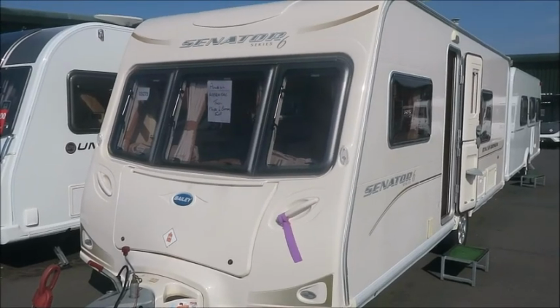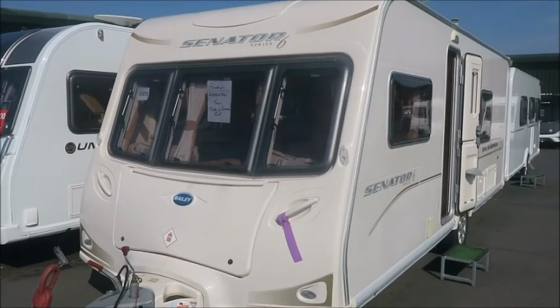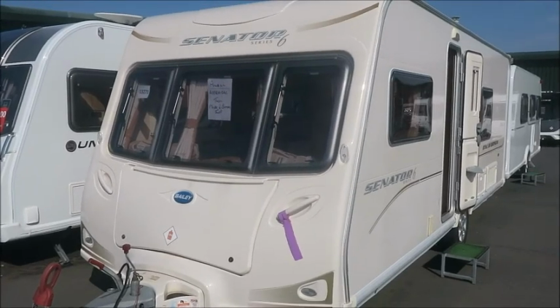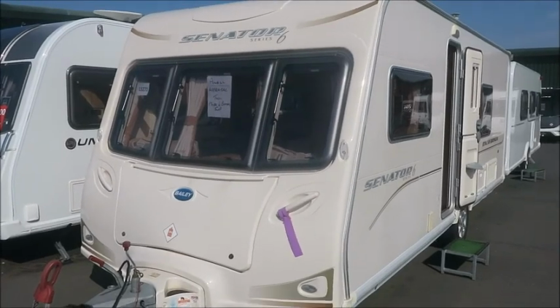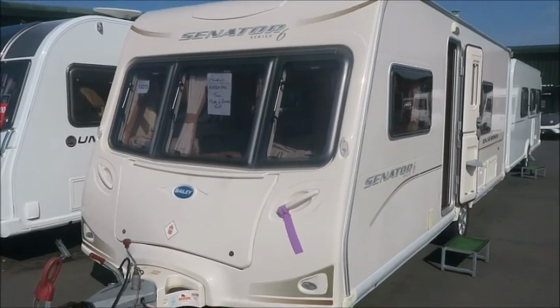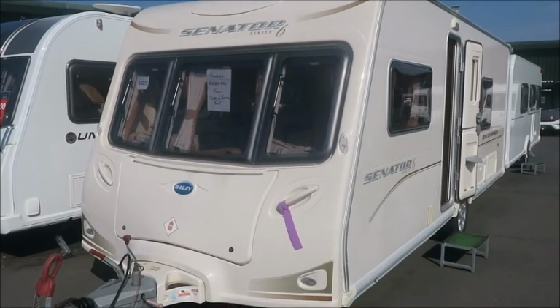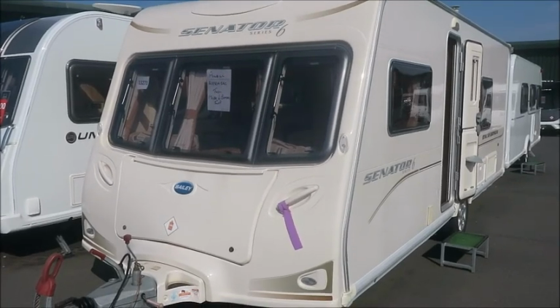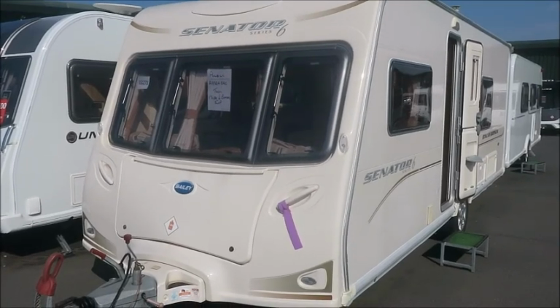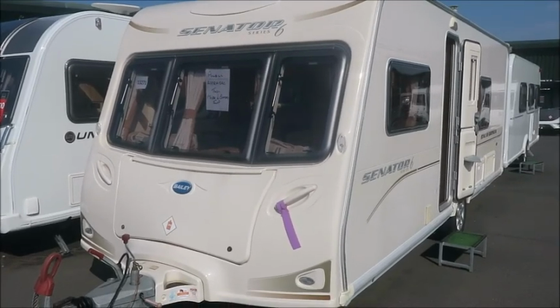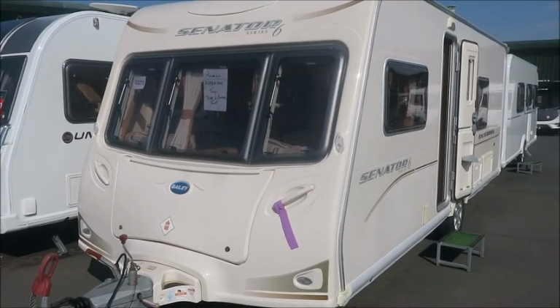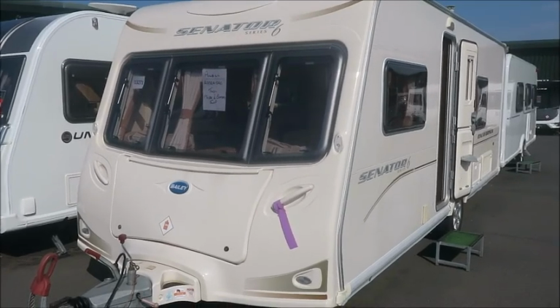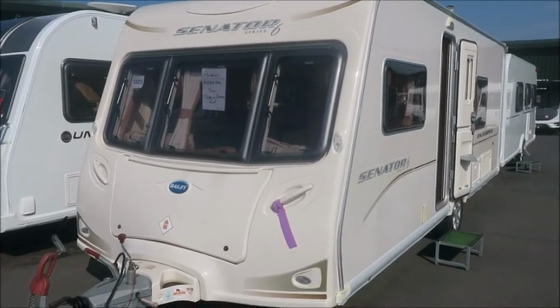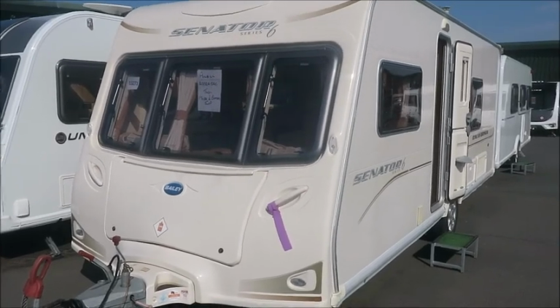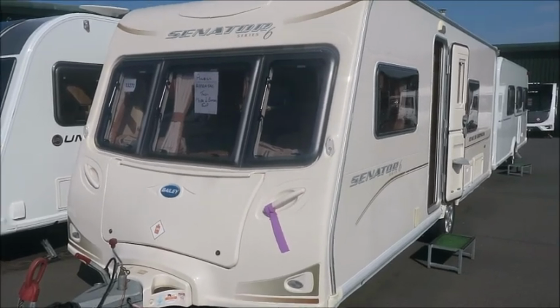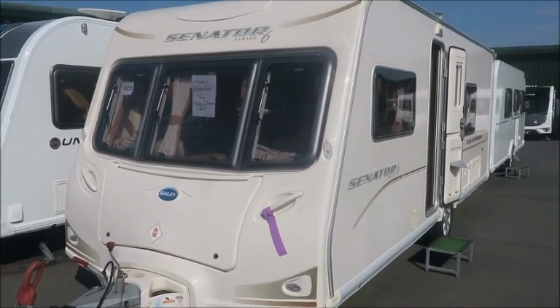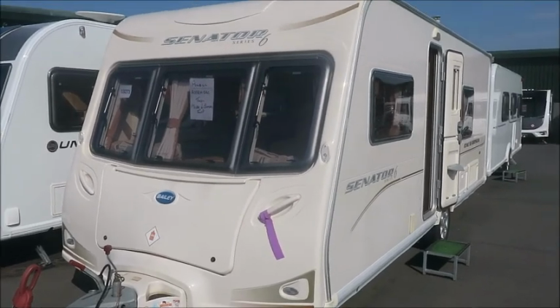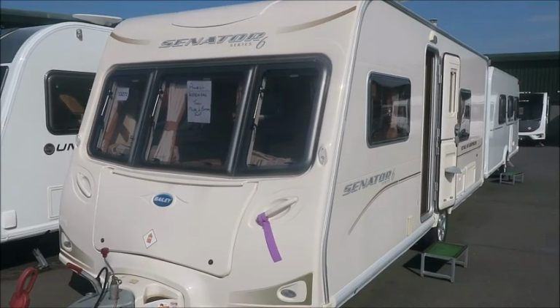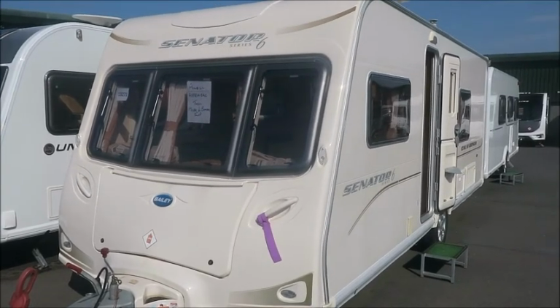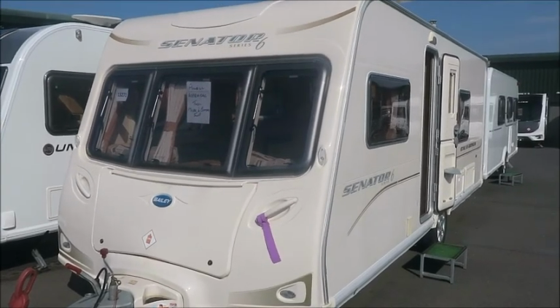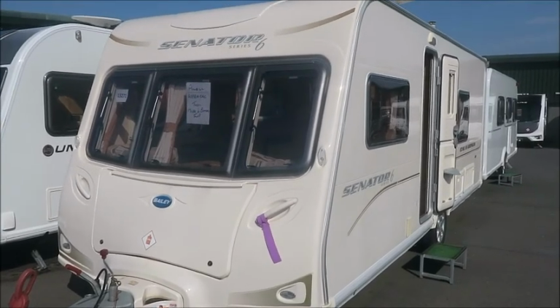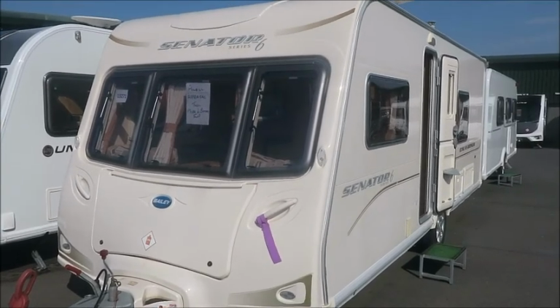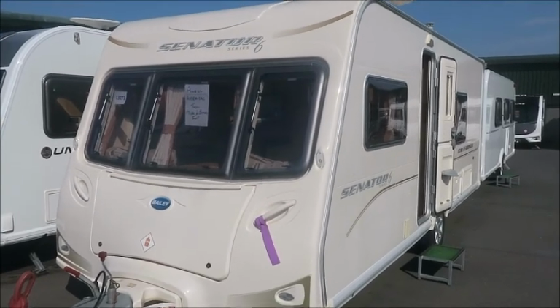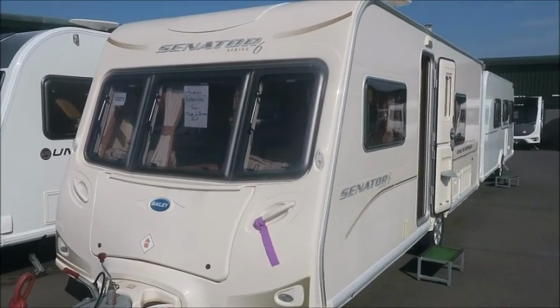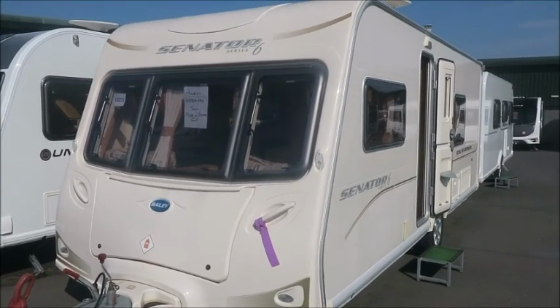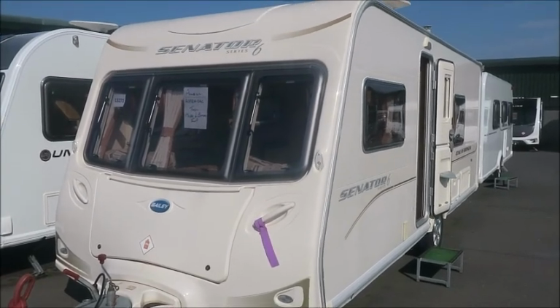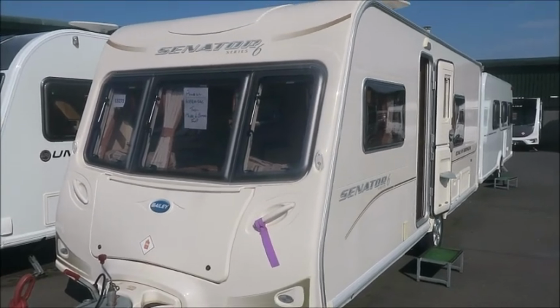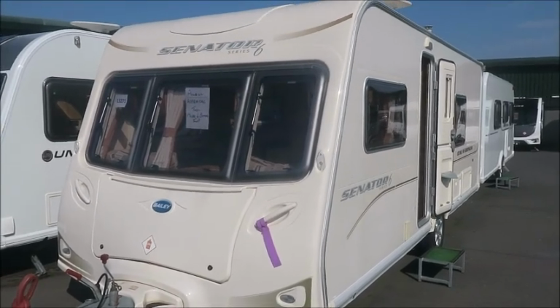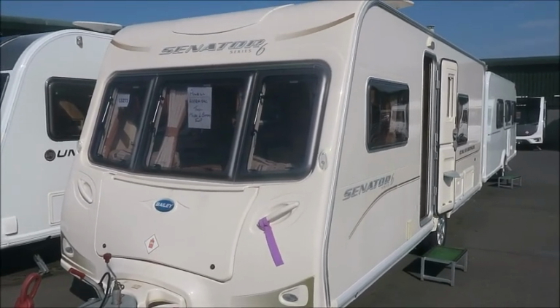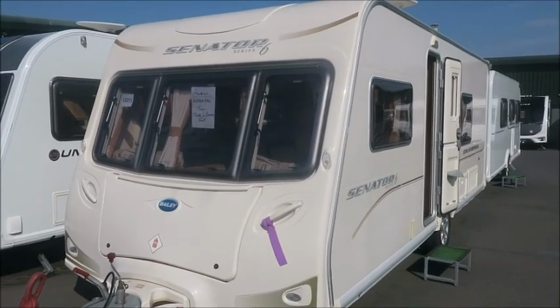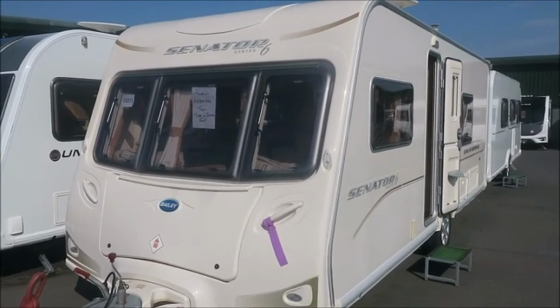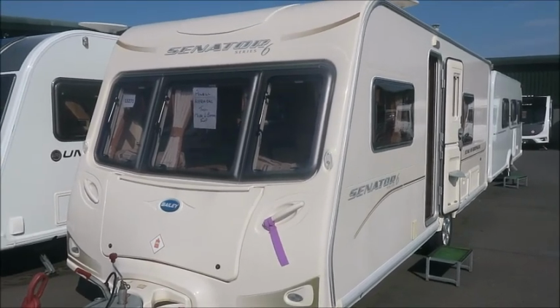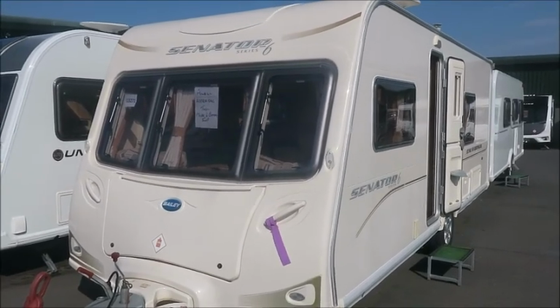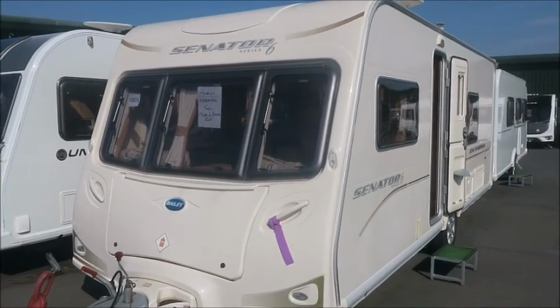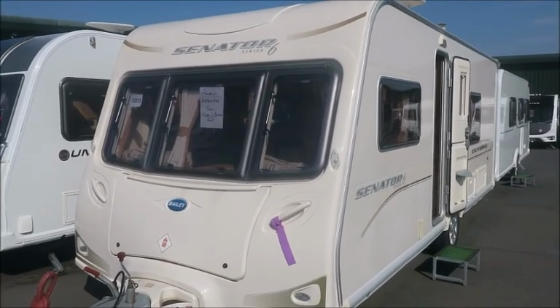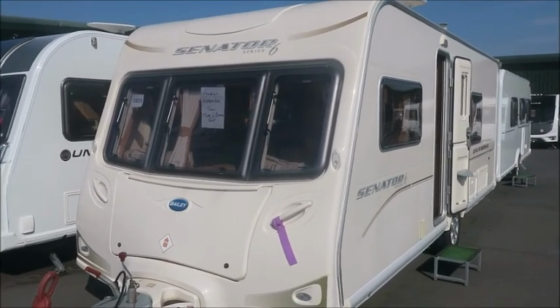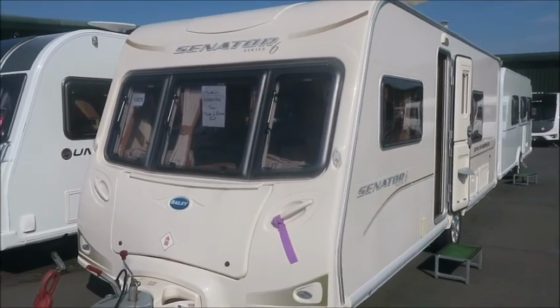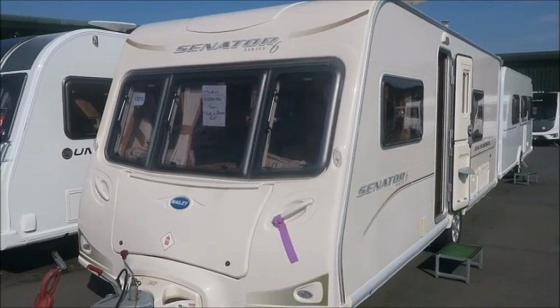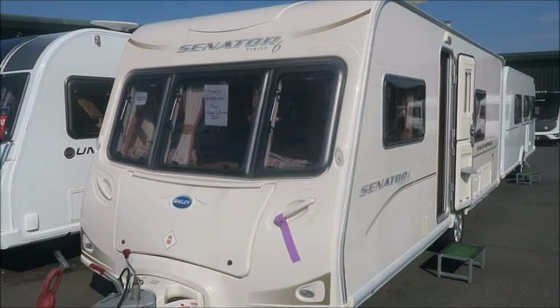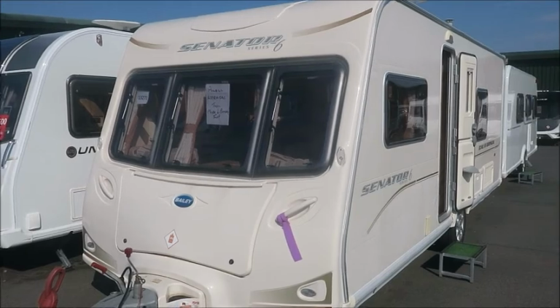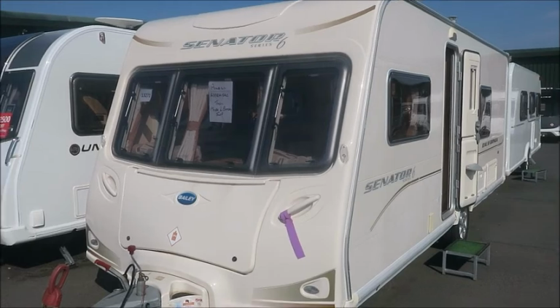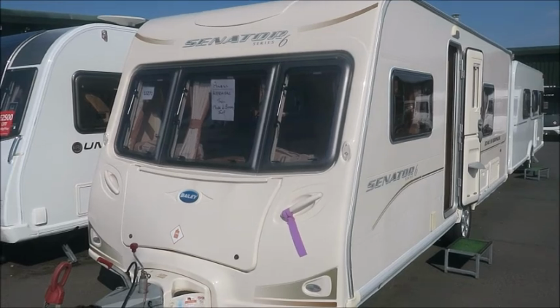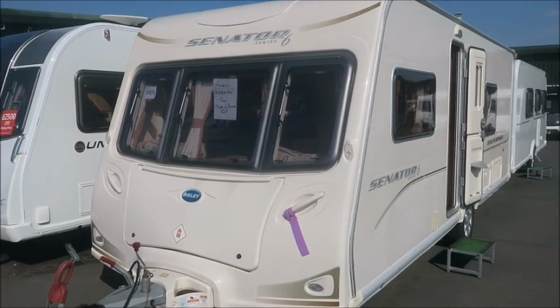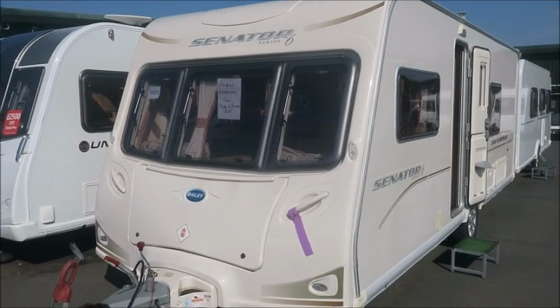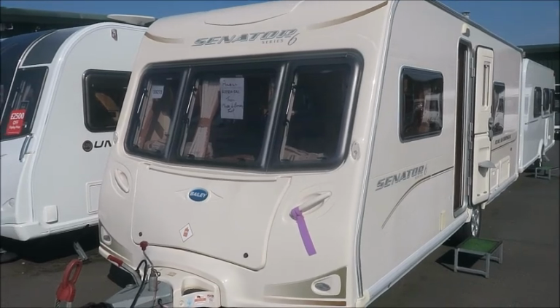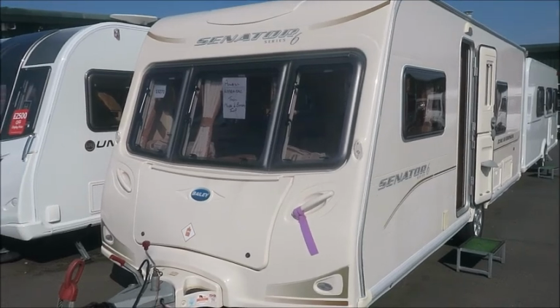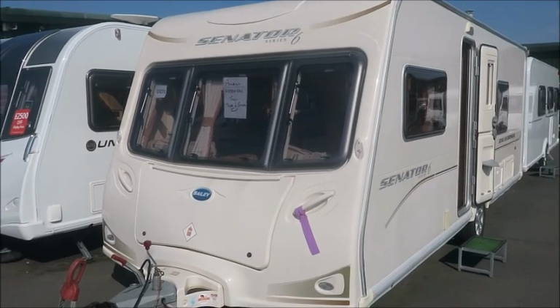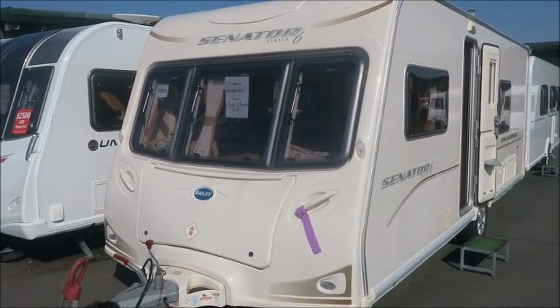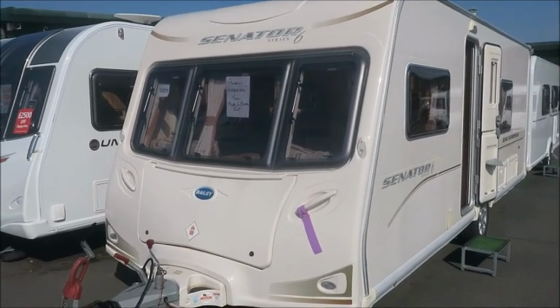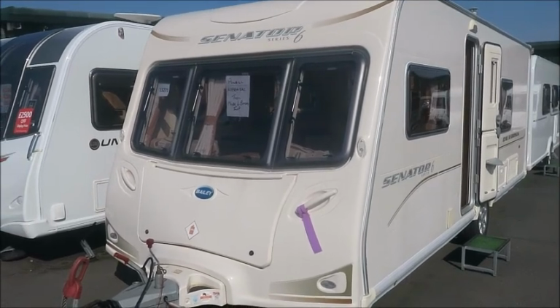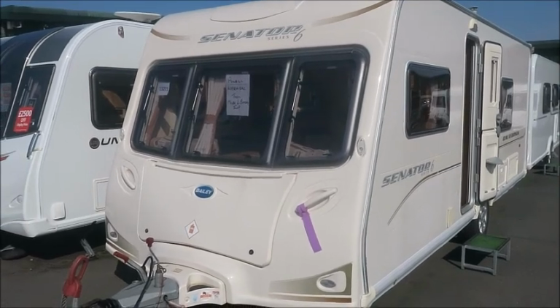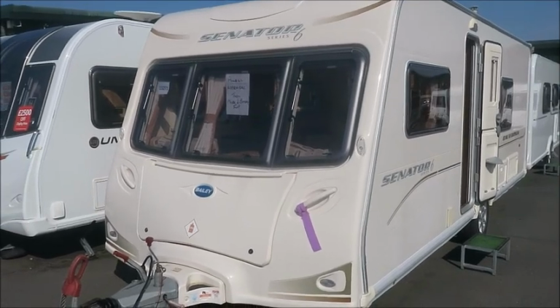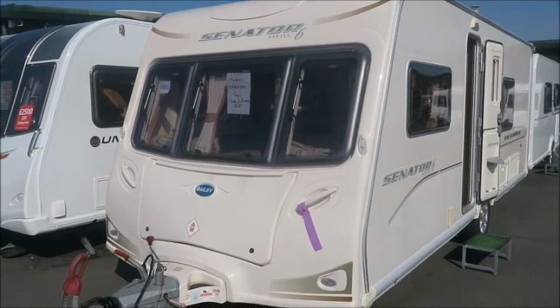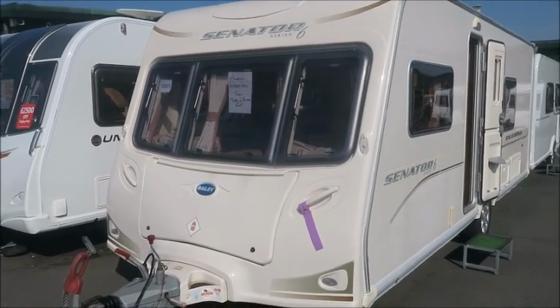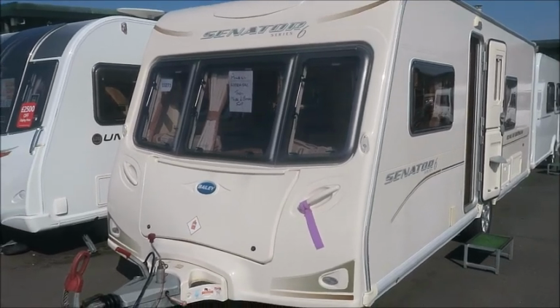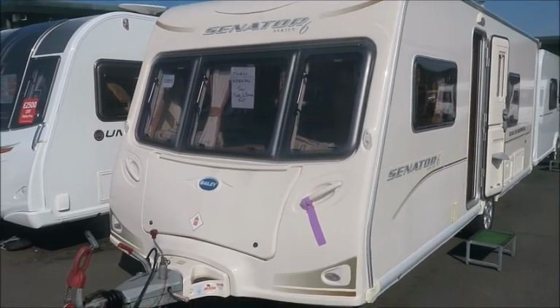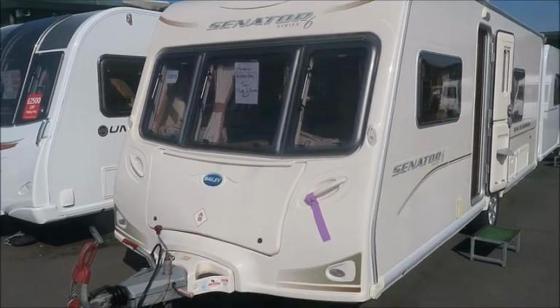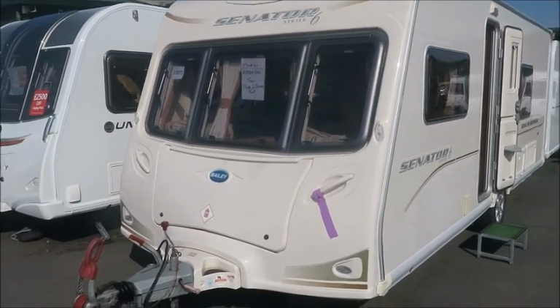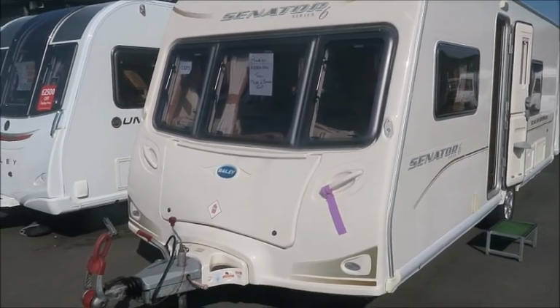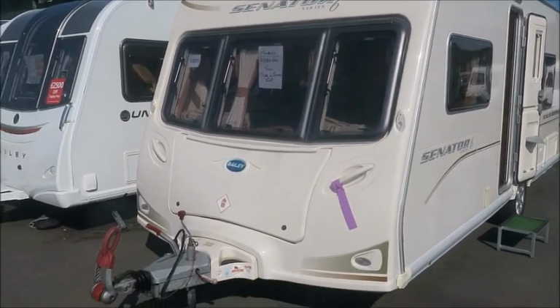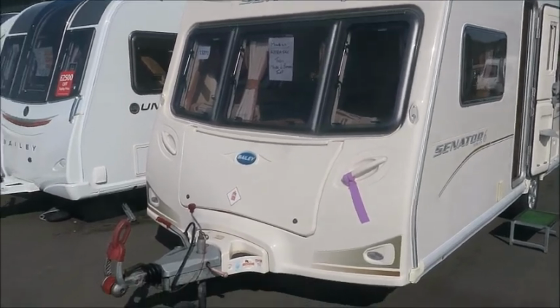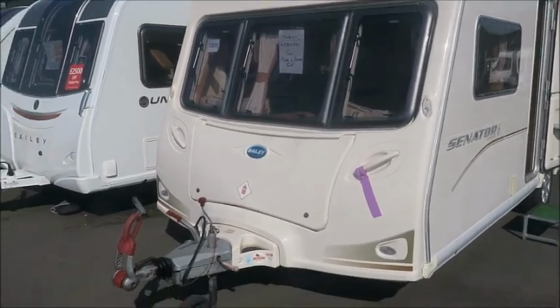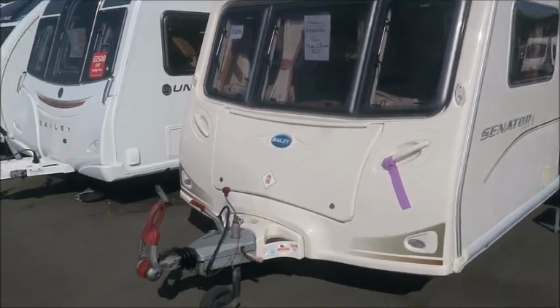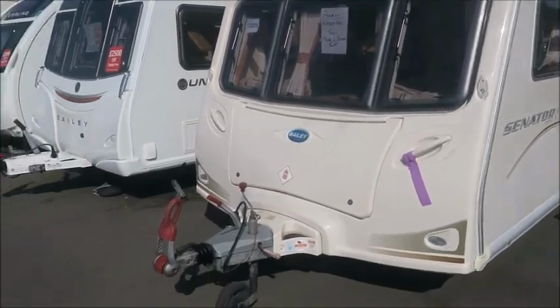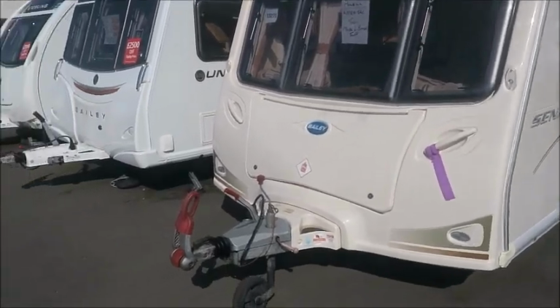Welcome back to Salah Pleasure. Here we have a Bailey Senator California caravan. Let's go and take a look.